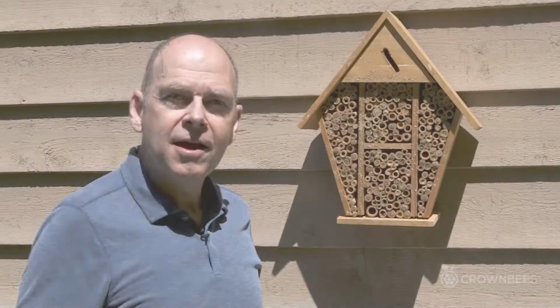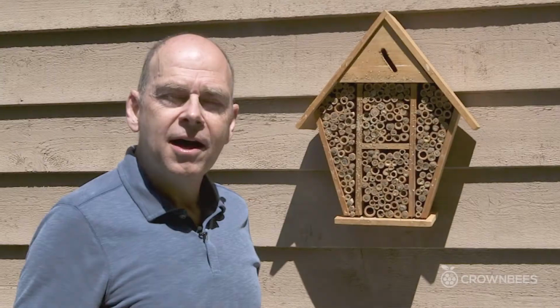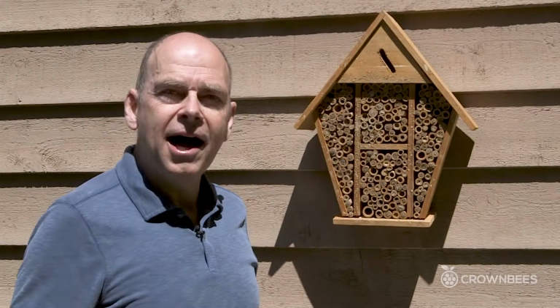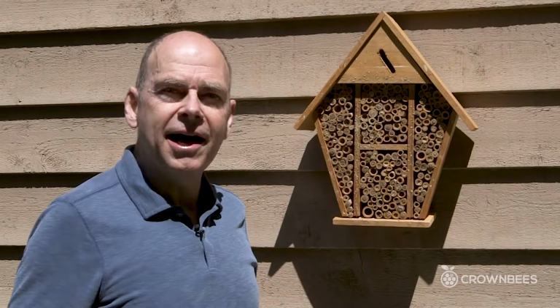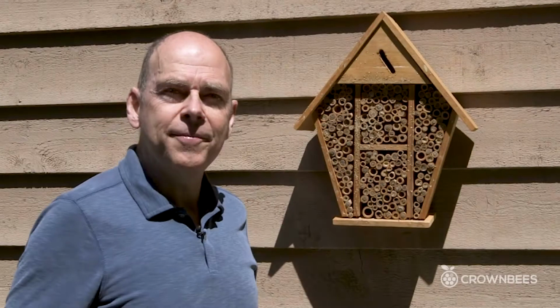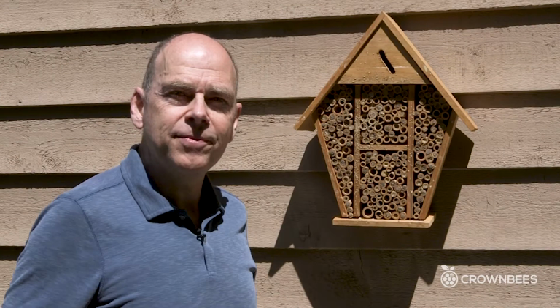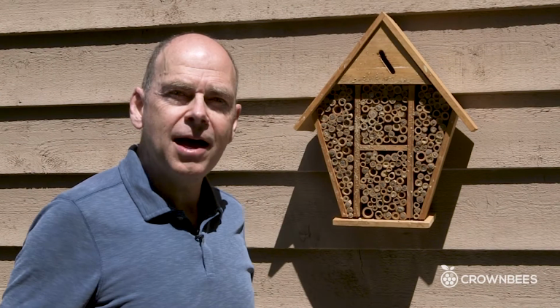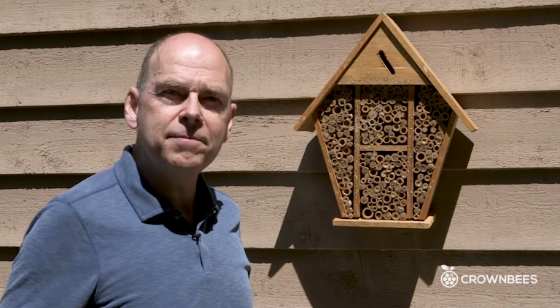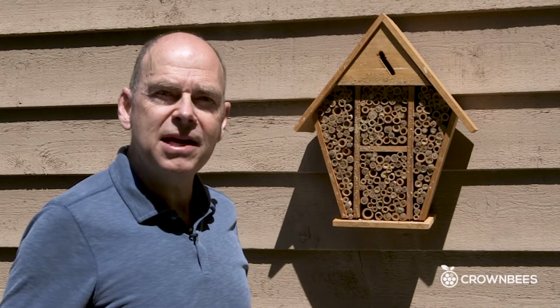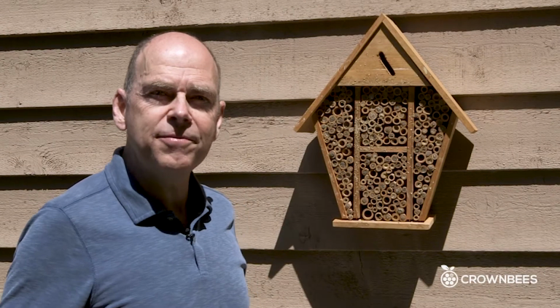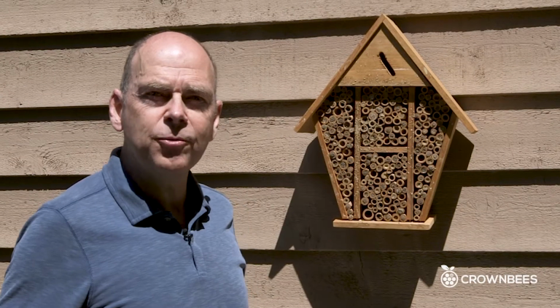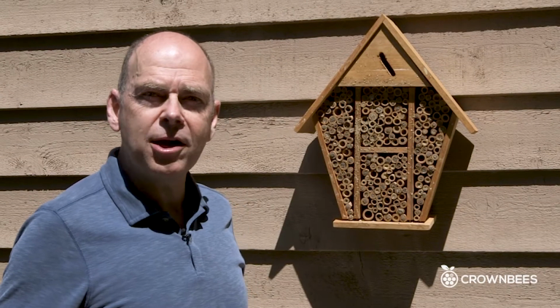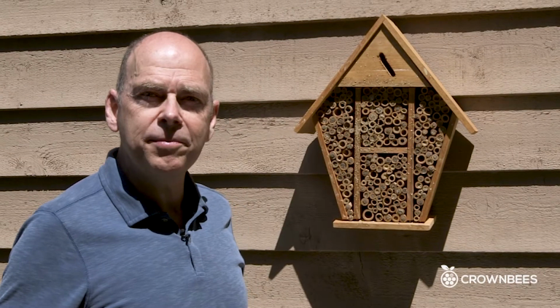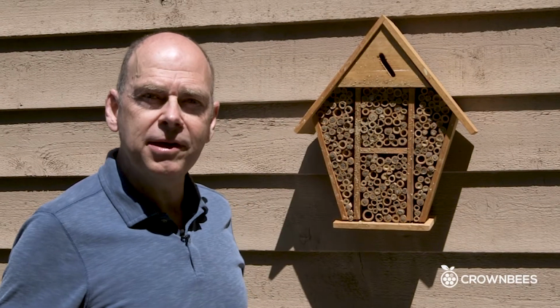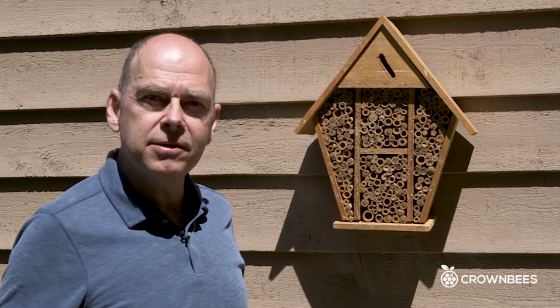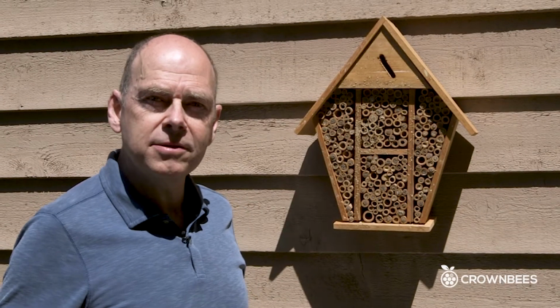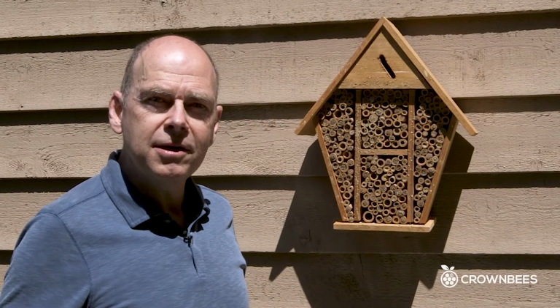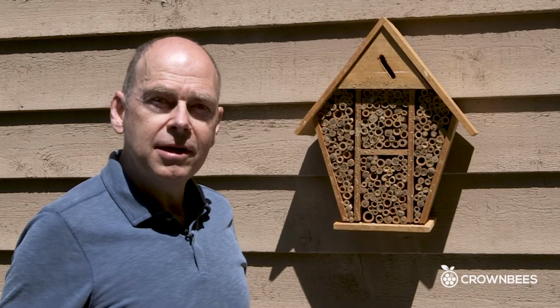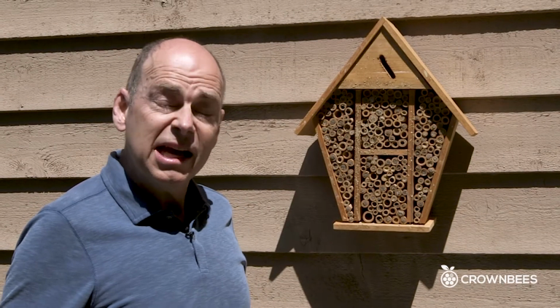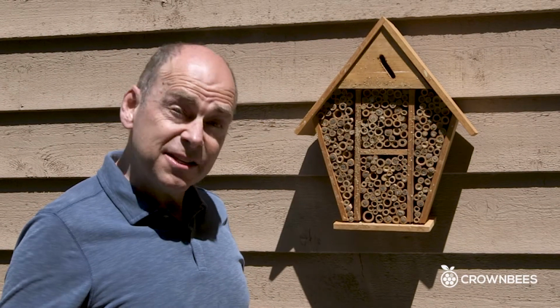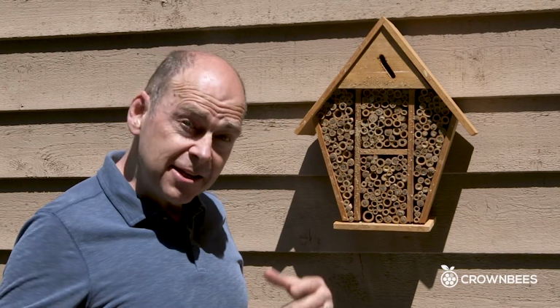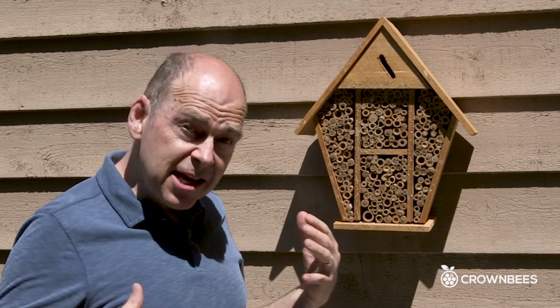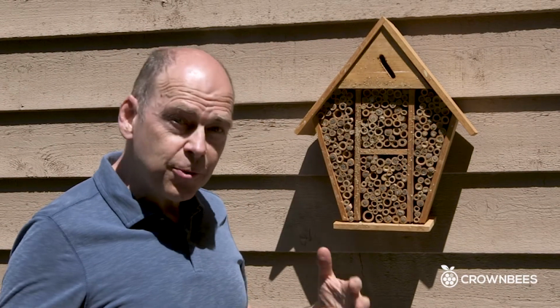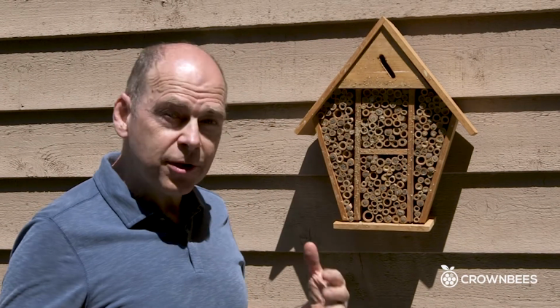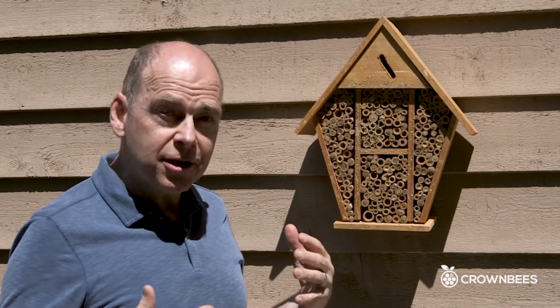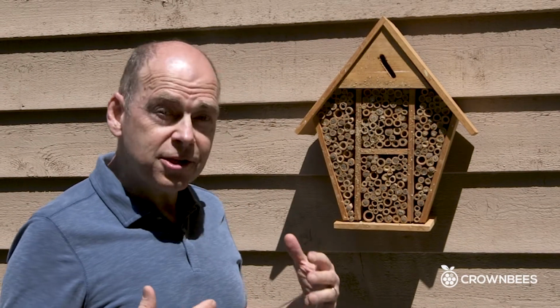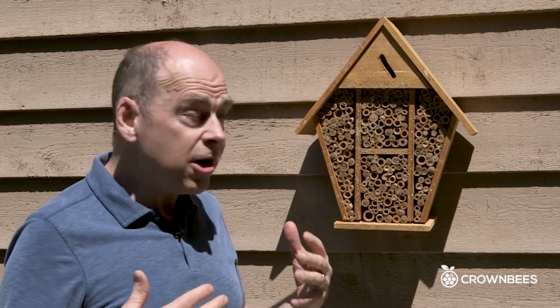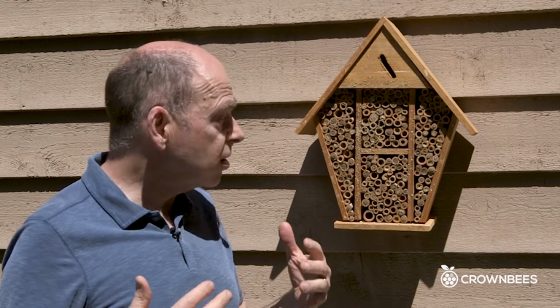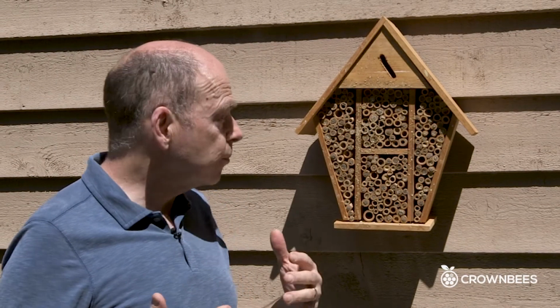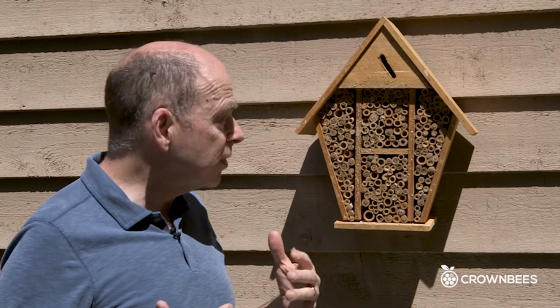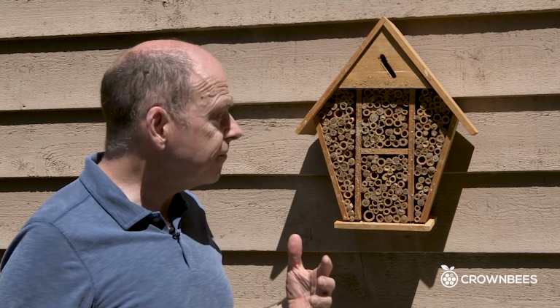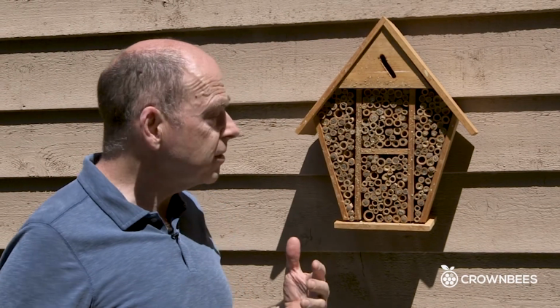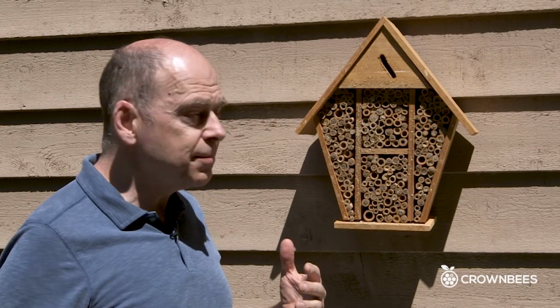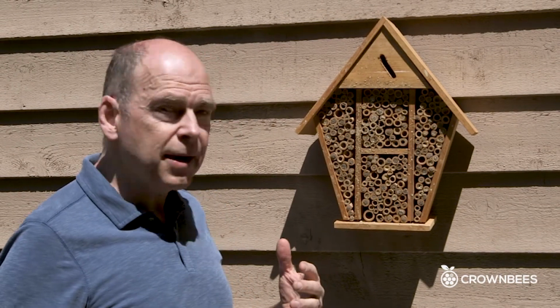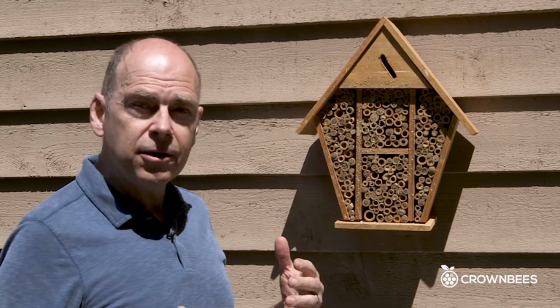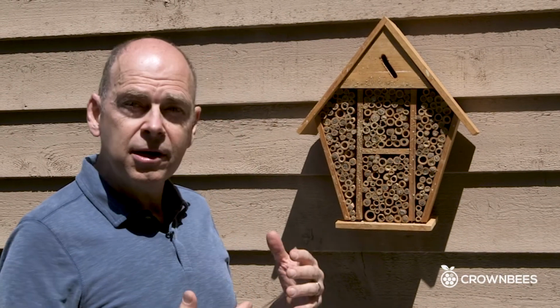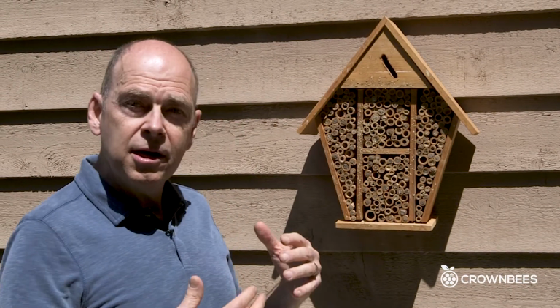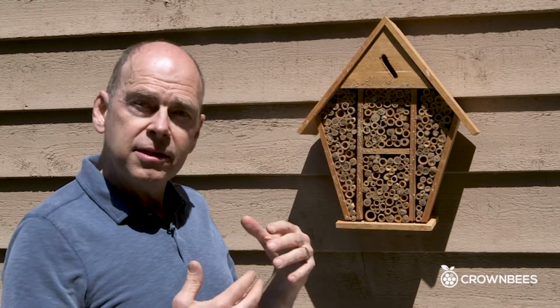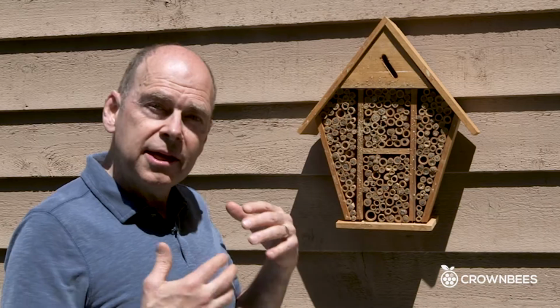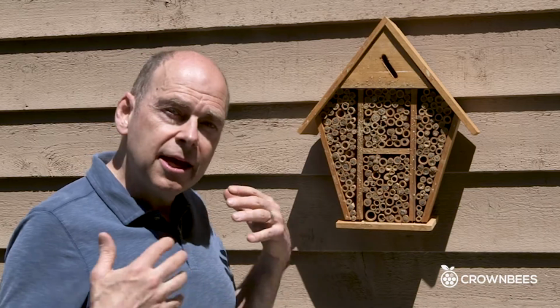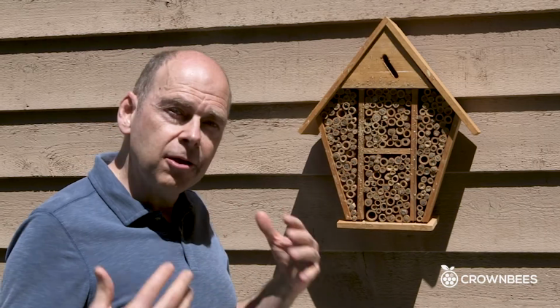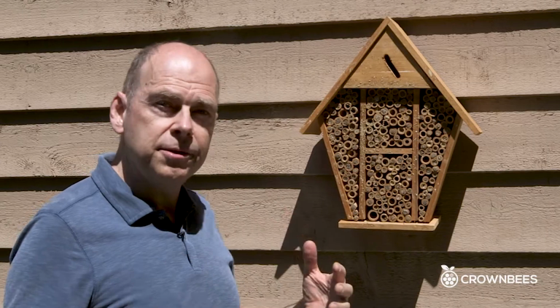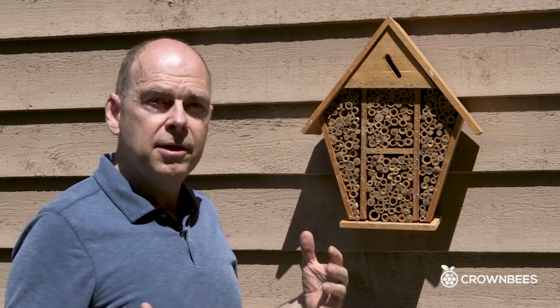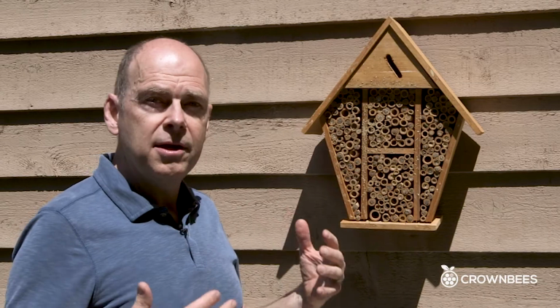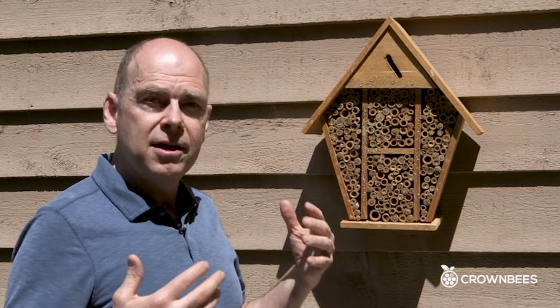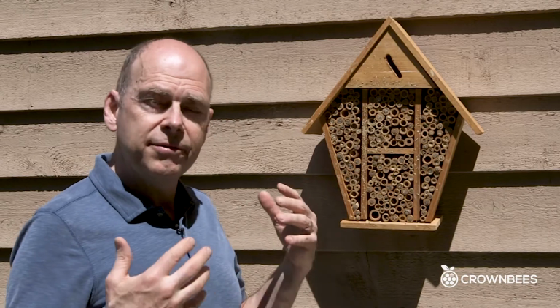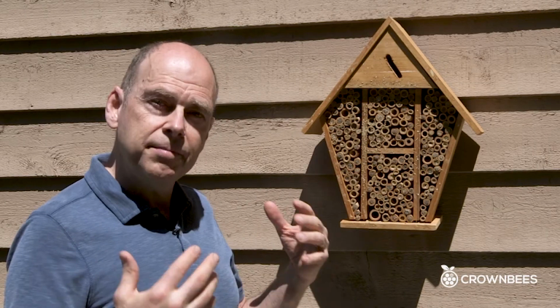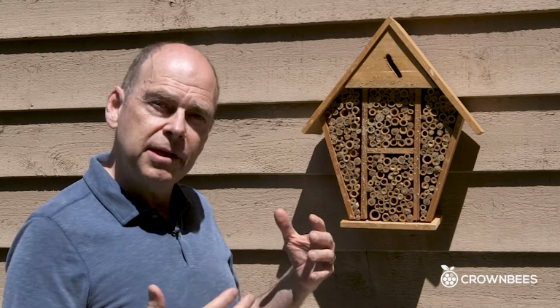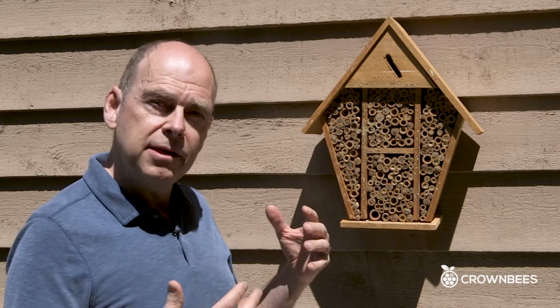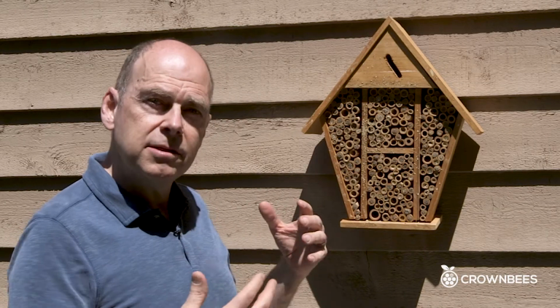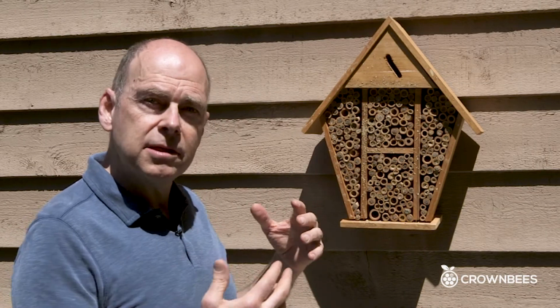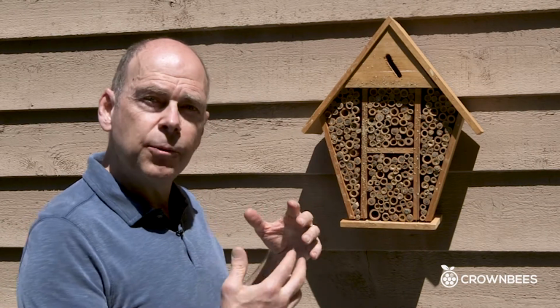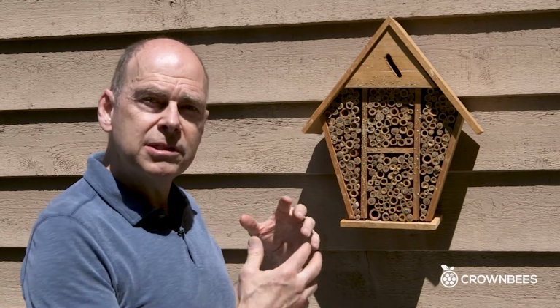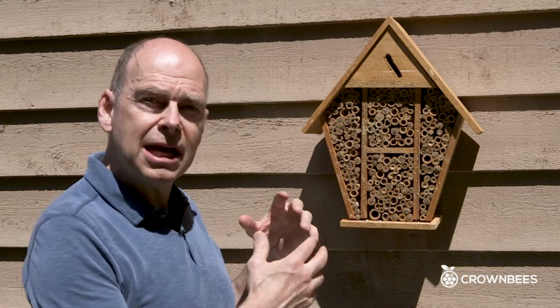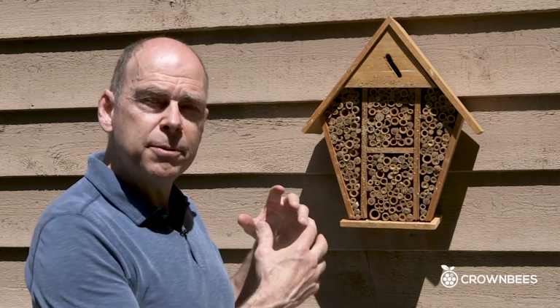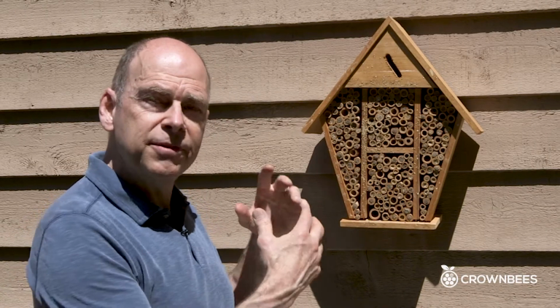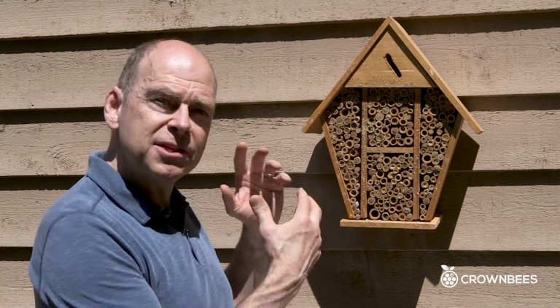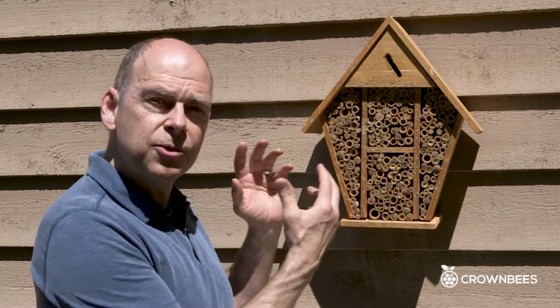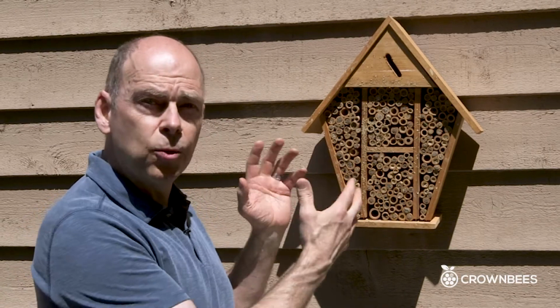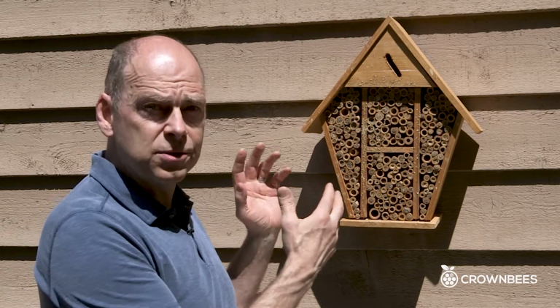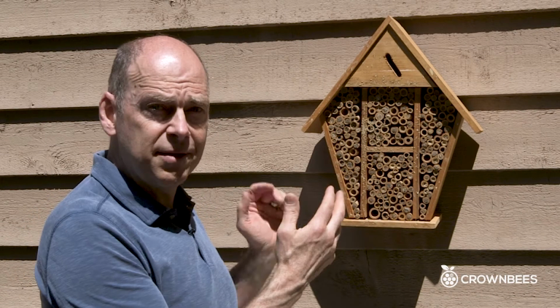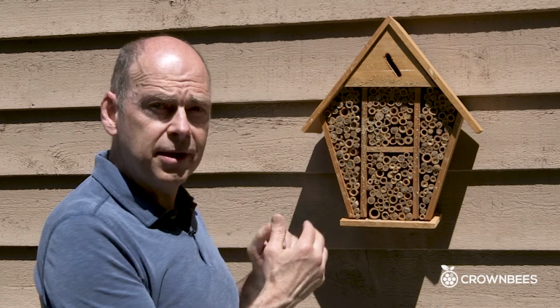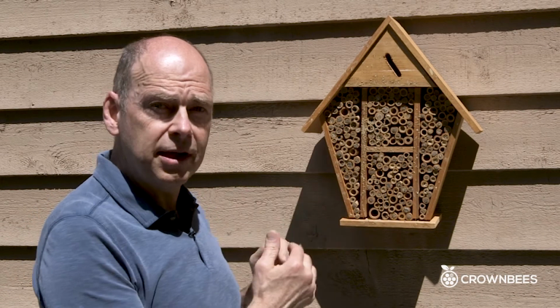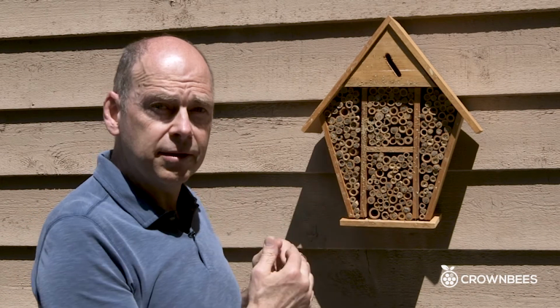Hi, I'm Dave from Crown Bees. Today we're going to talk briefly about the health of your bees and what type of nesting holes they've been in.